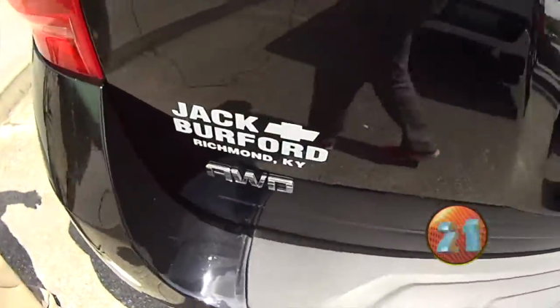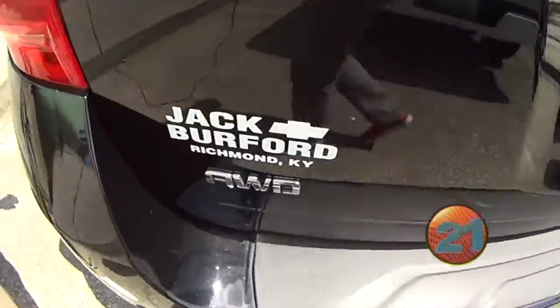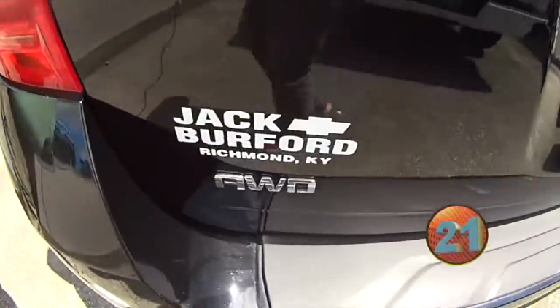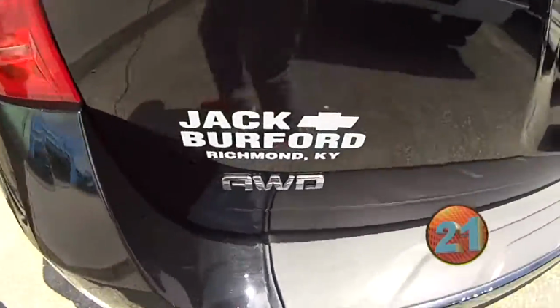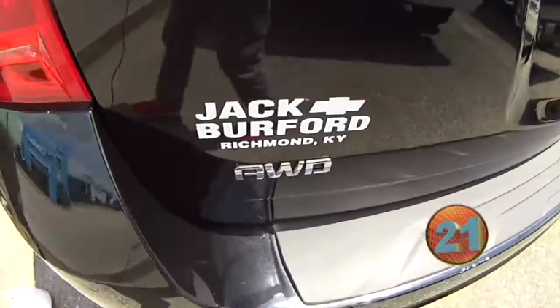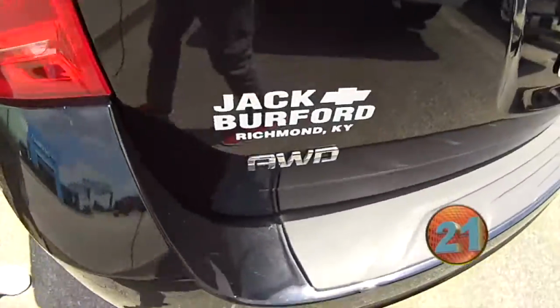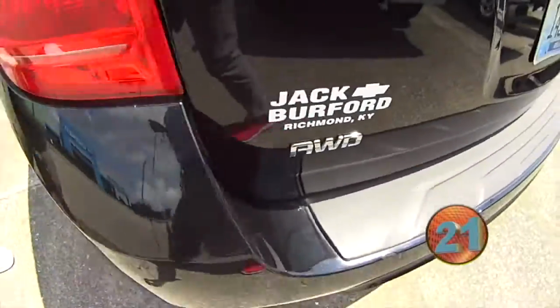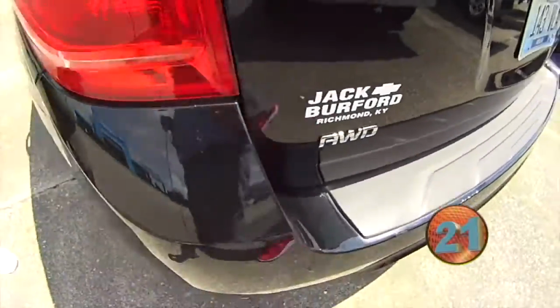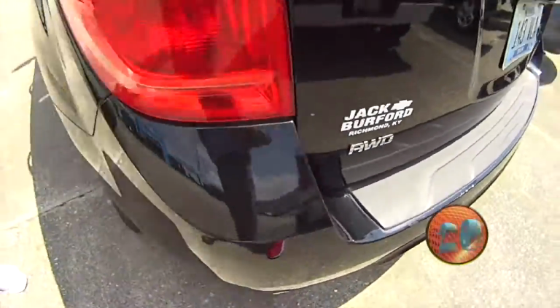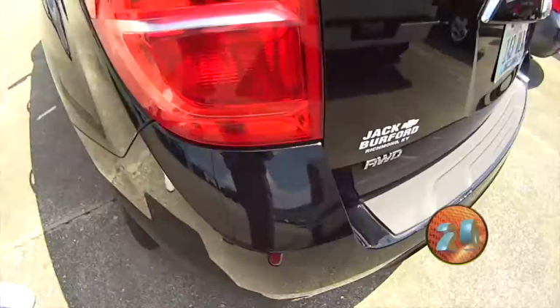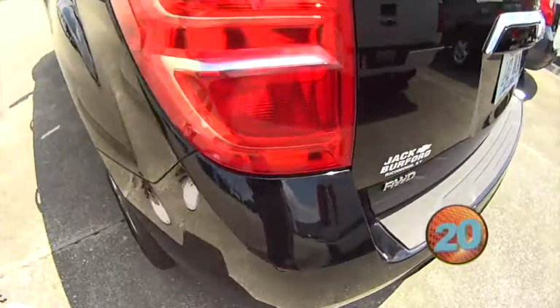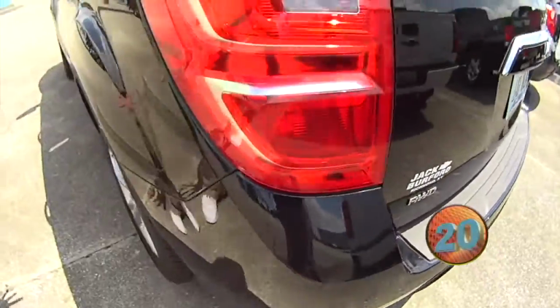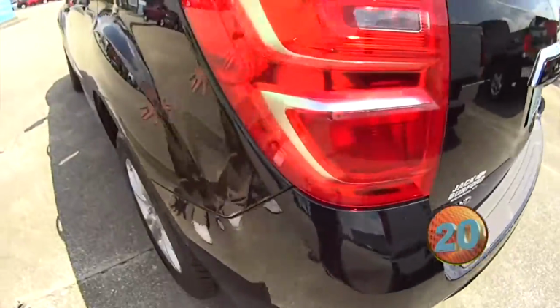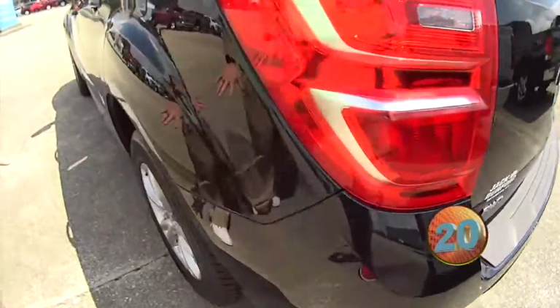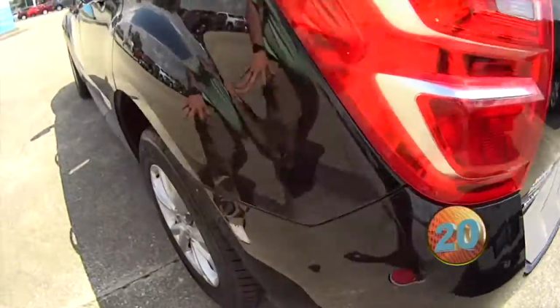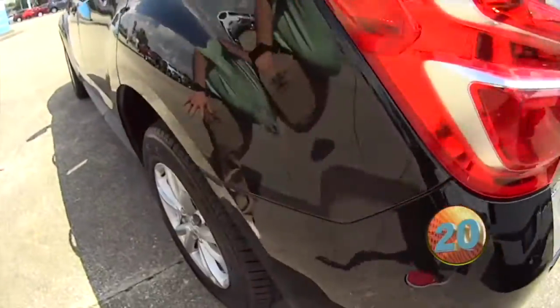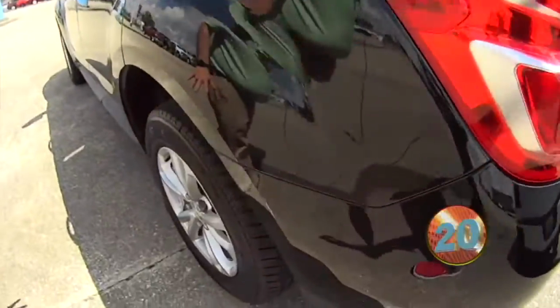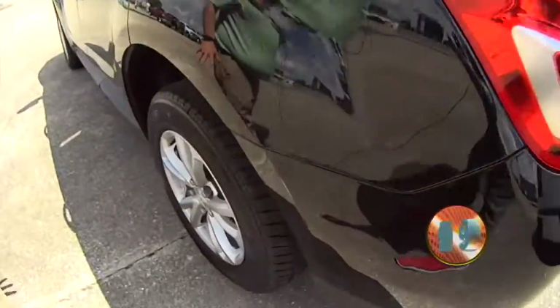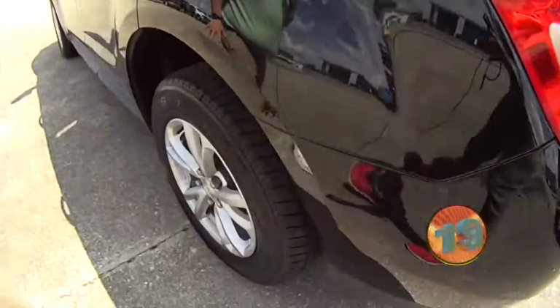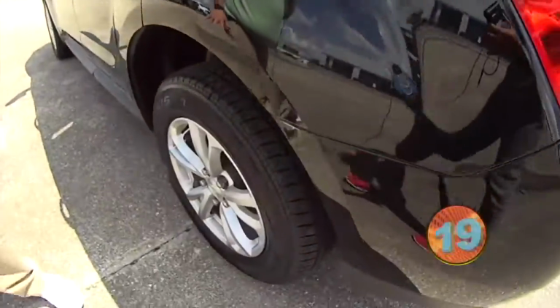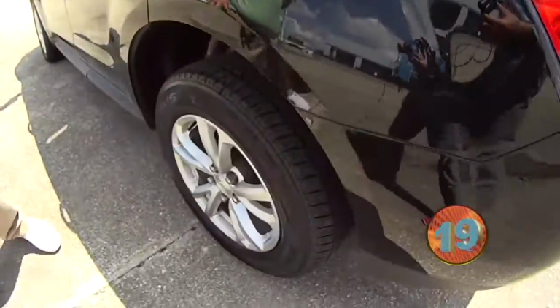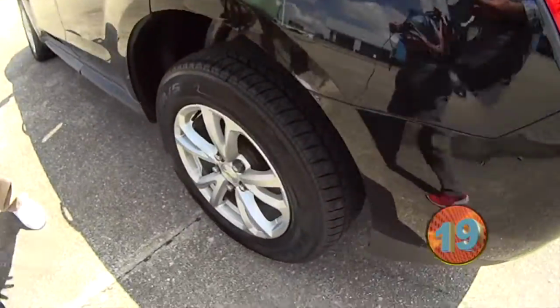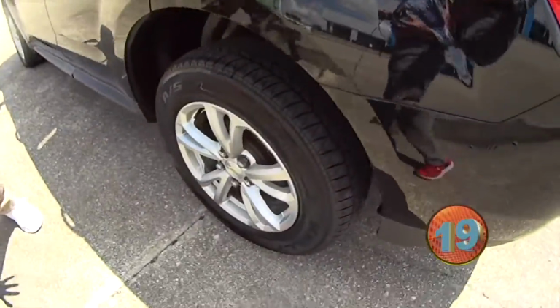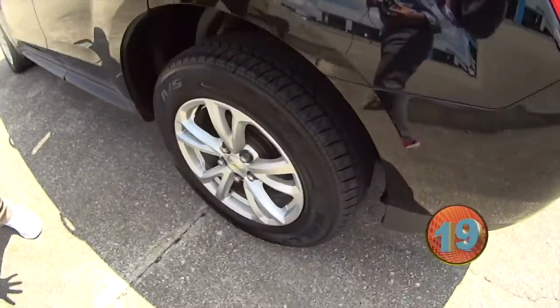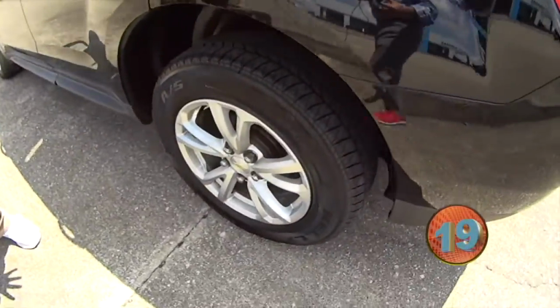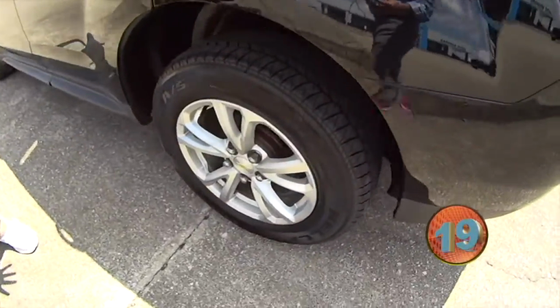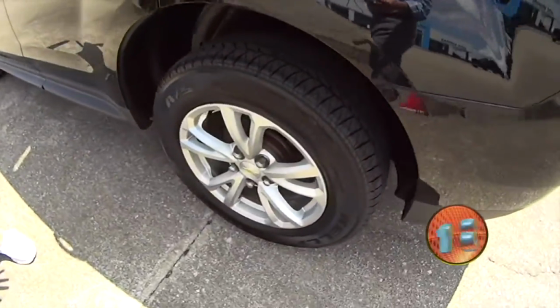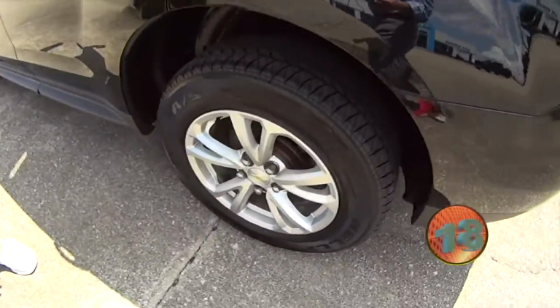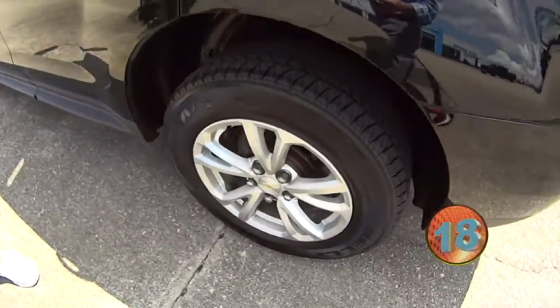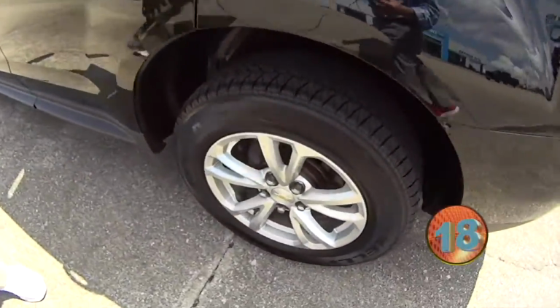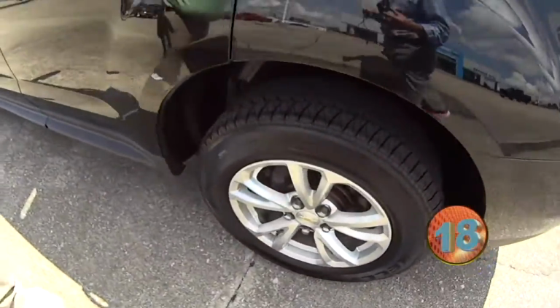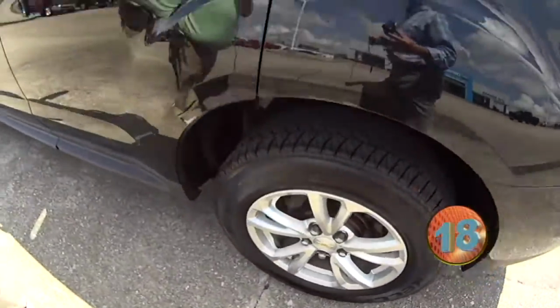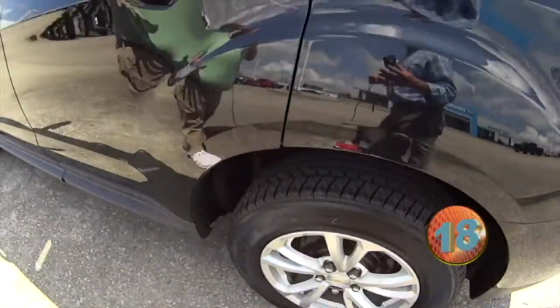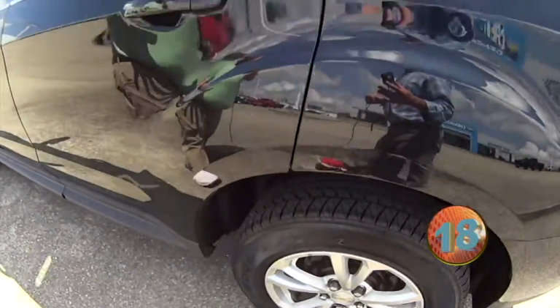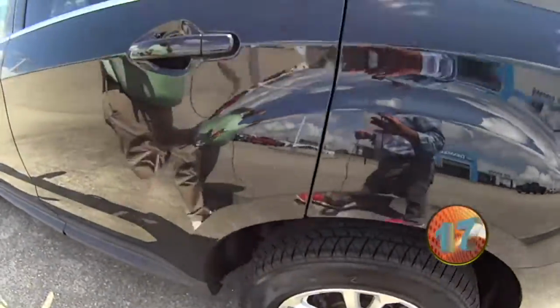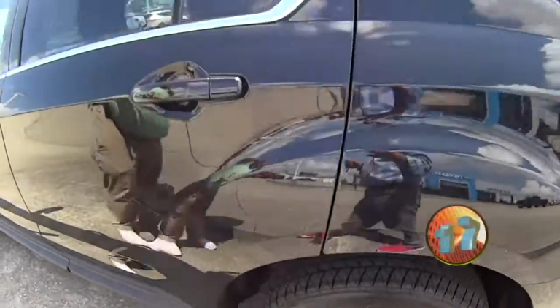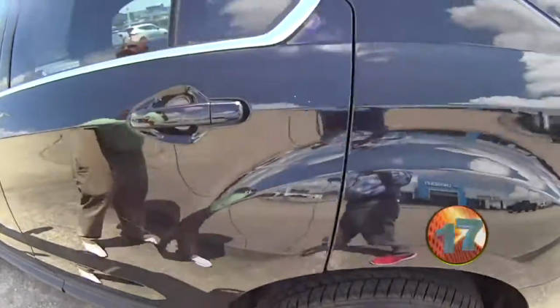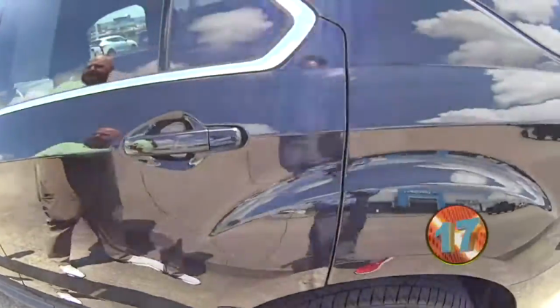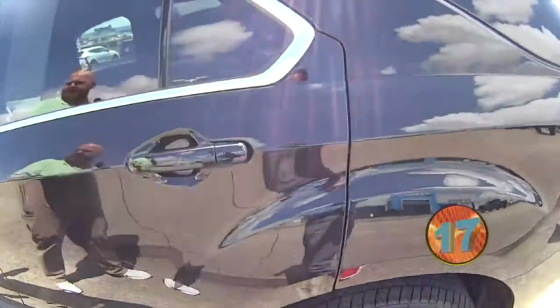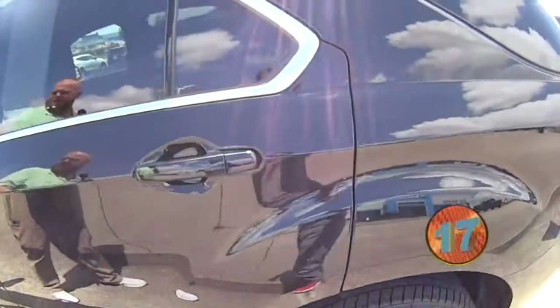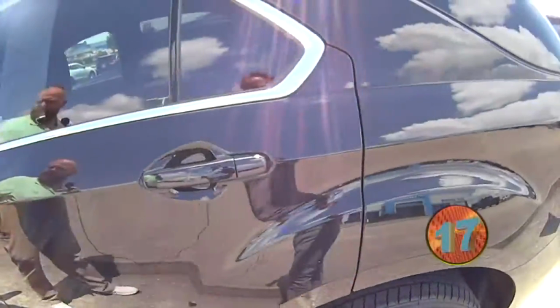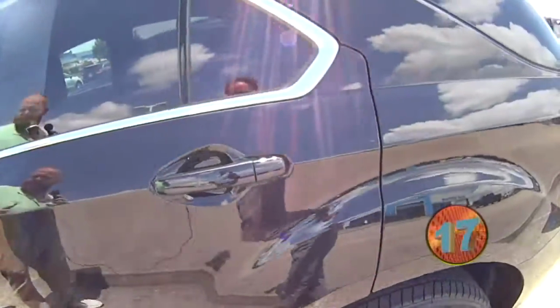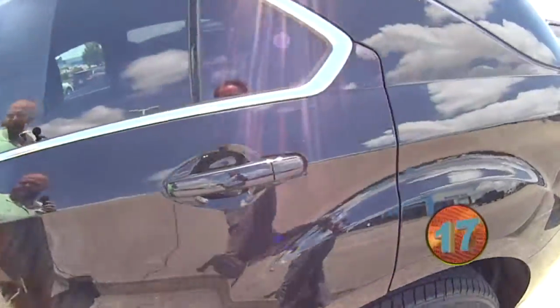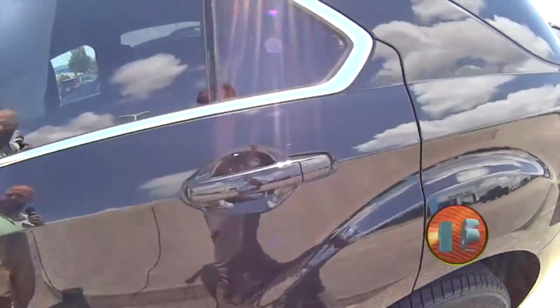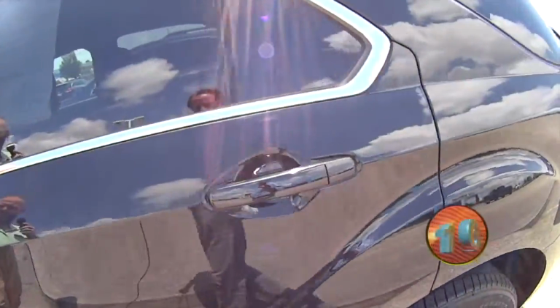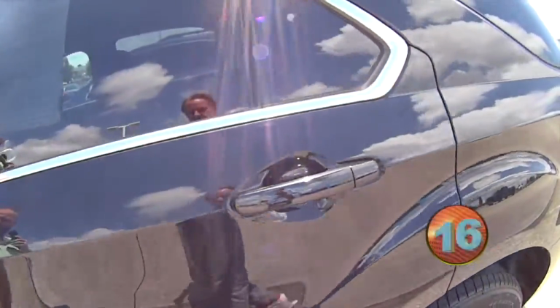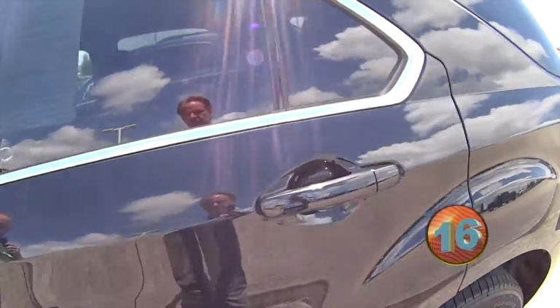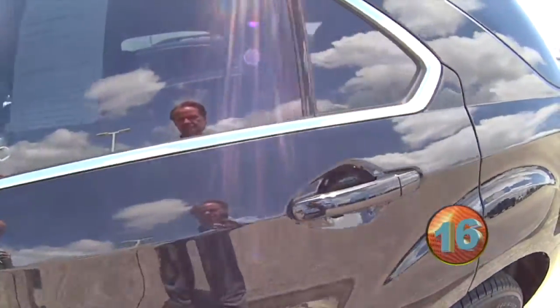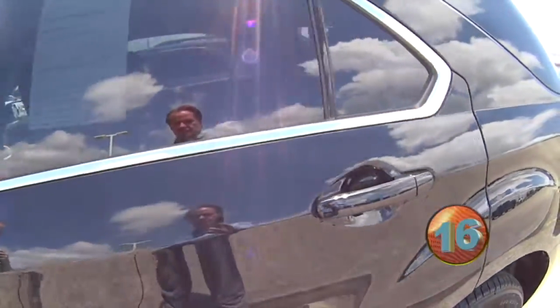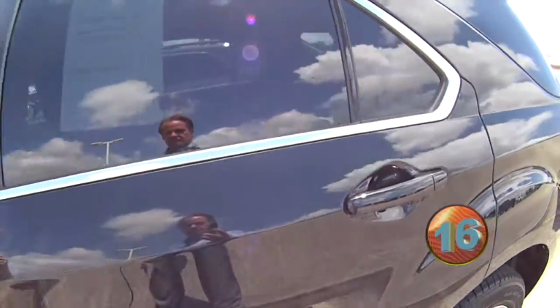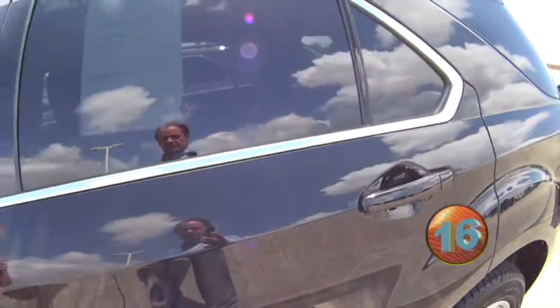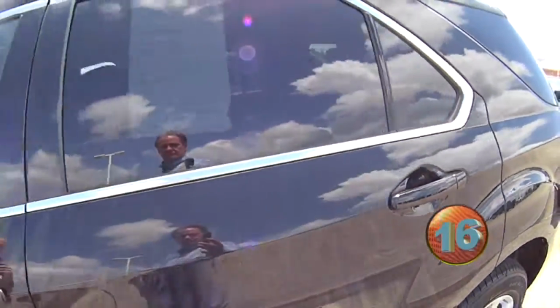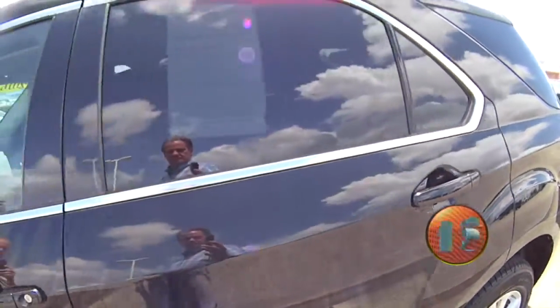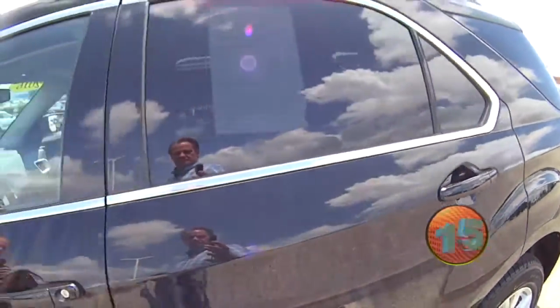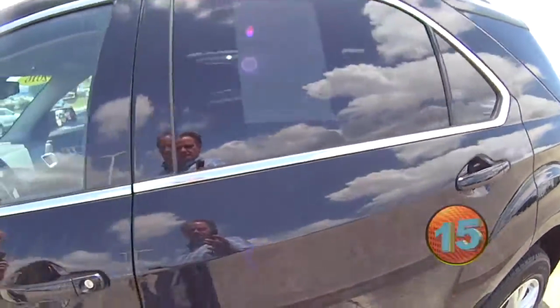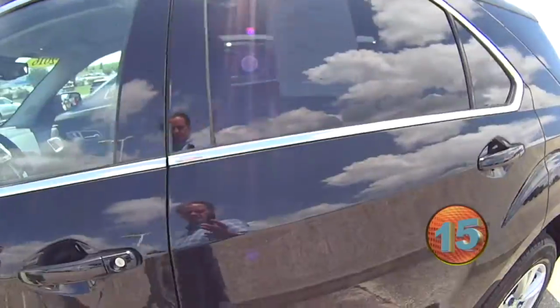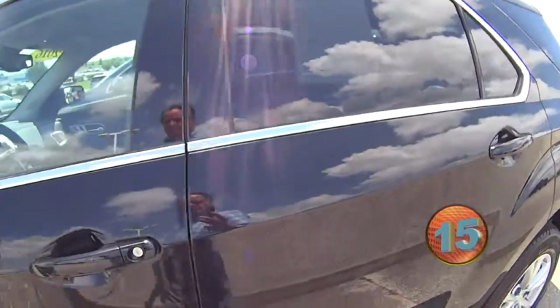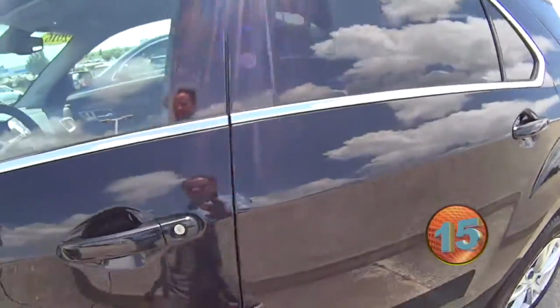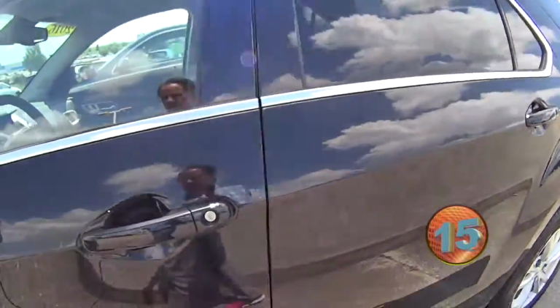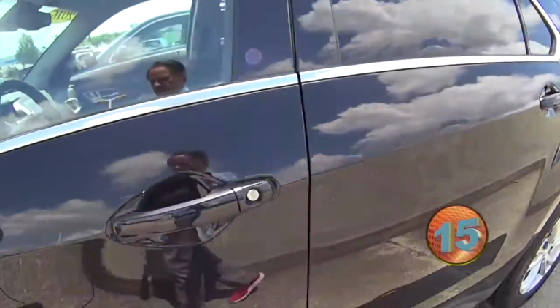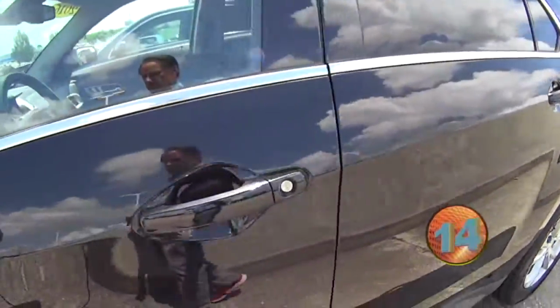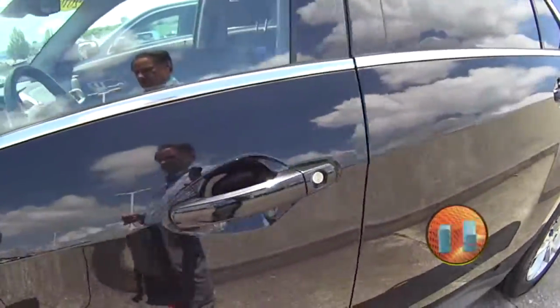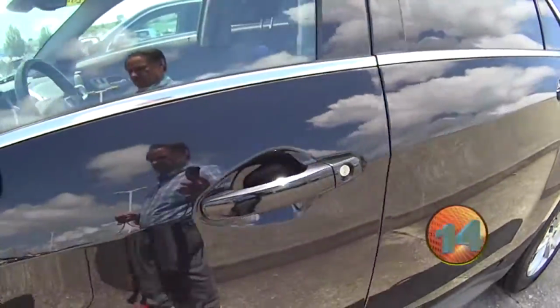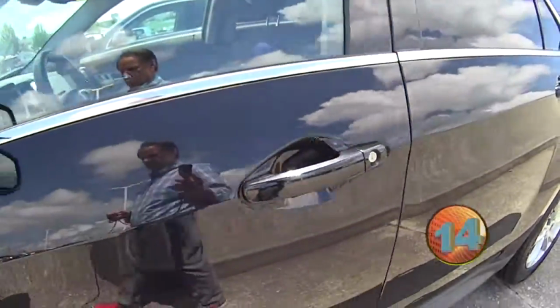It's black in color with nice alloy wheels. It's got great cloth interior. It is a four-cylinder, so it's going to get great gas mileage.